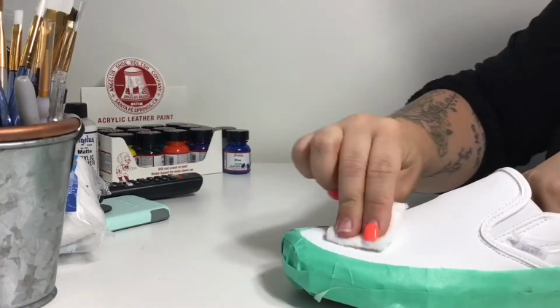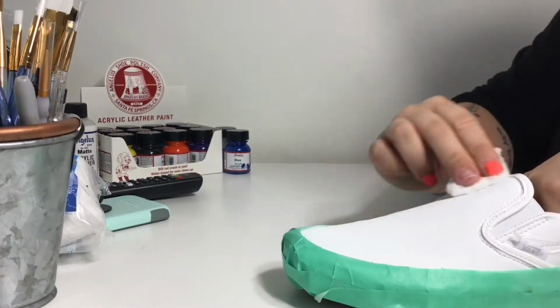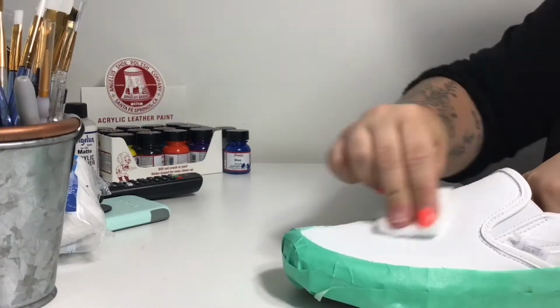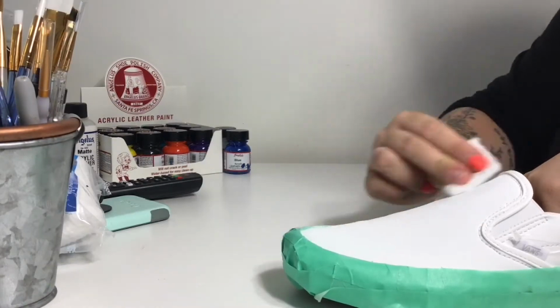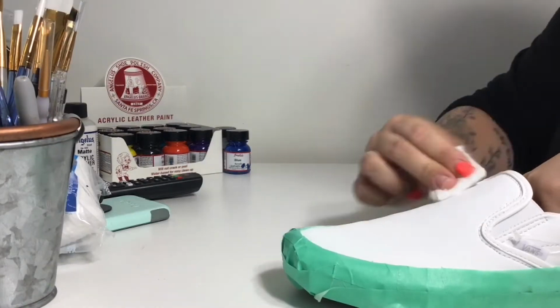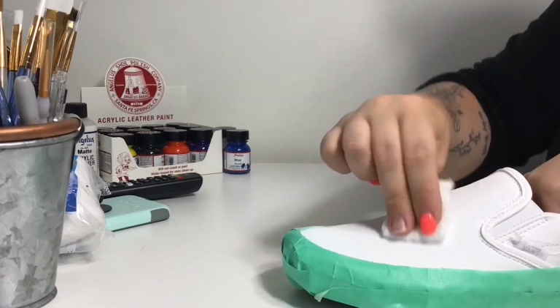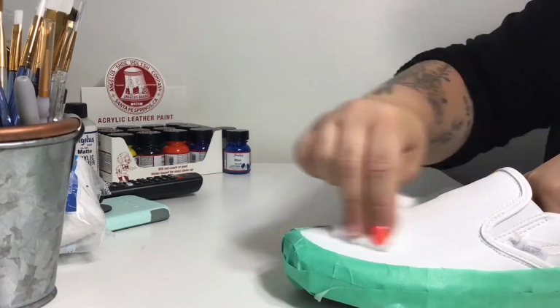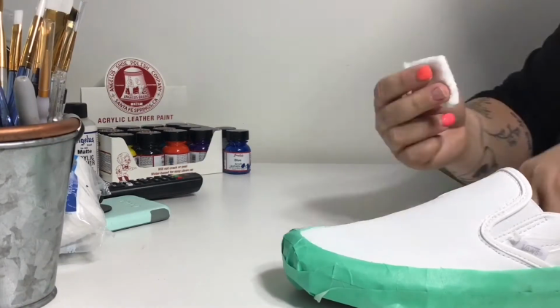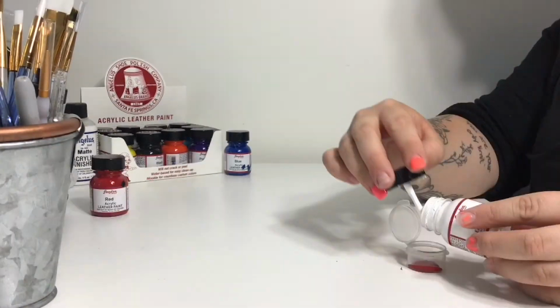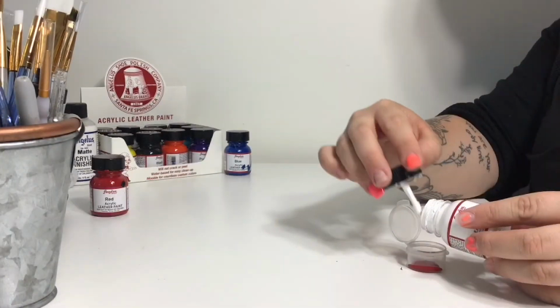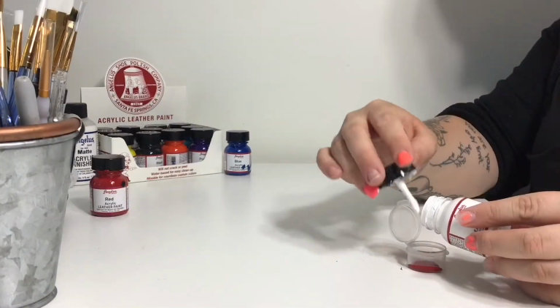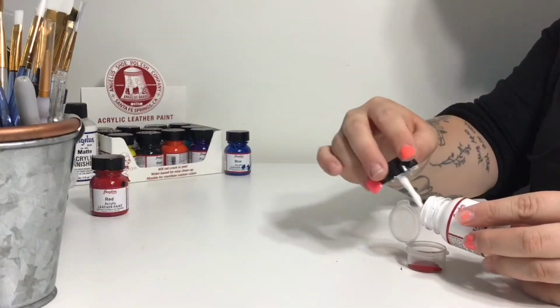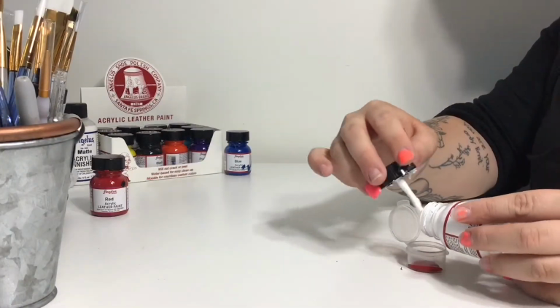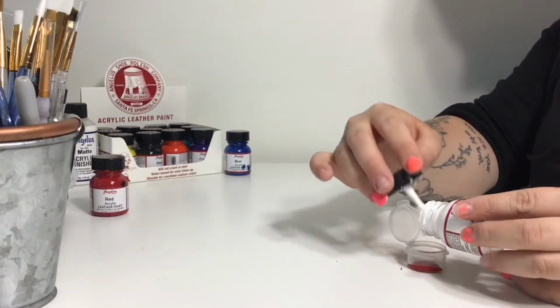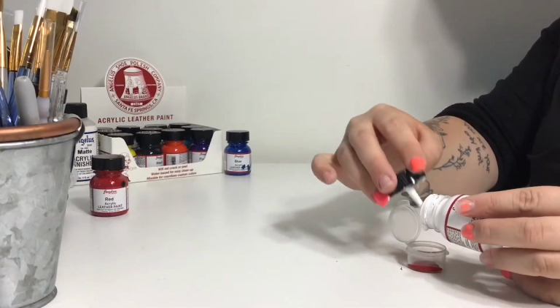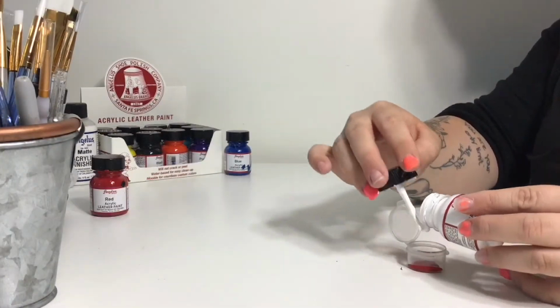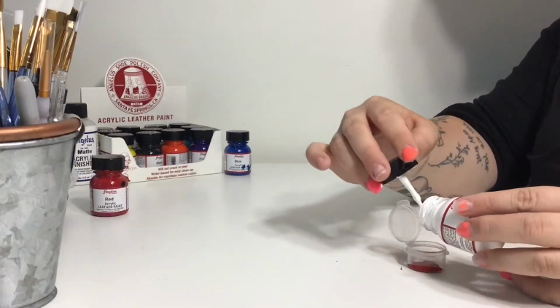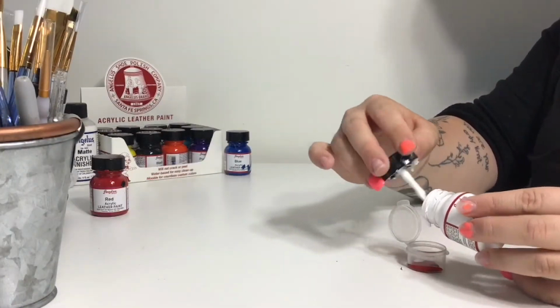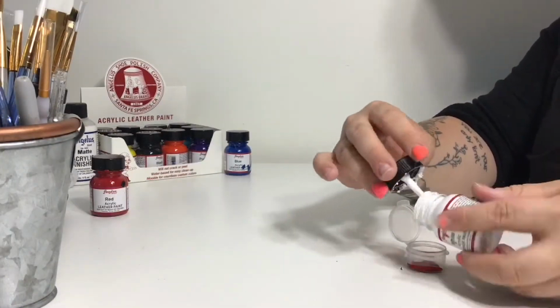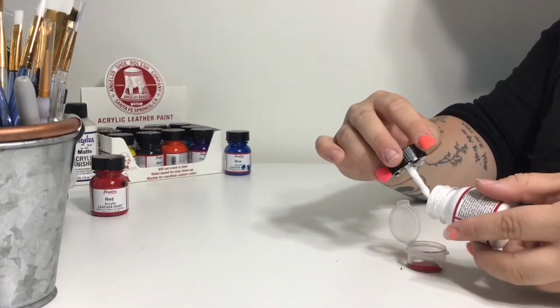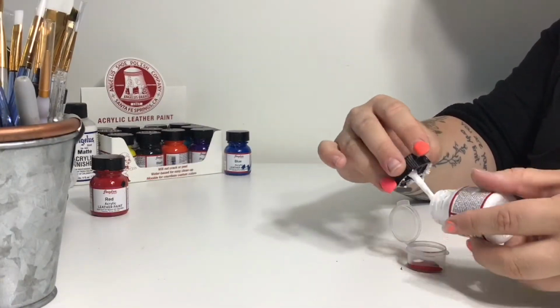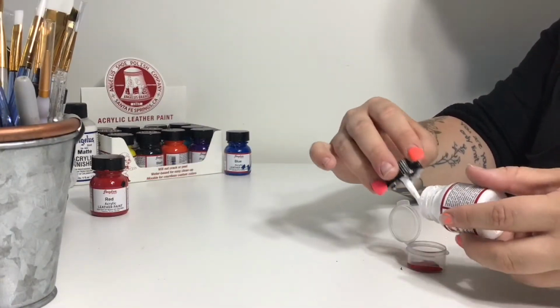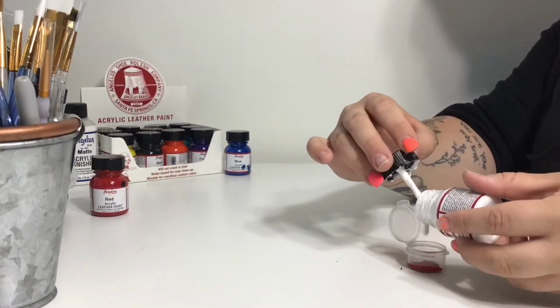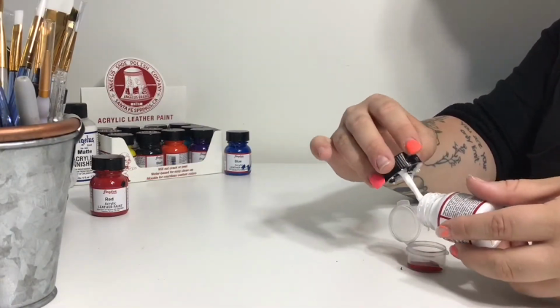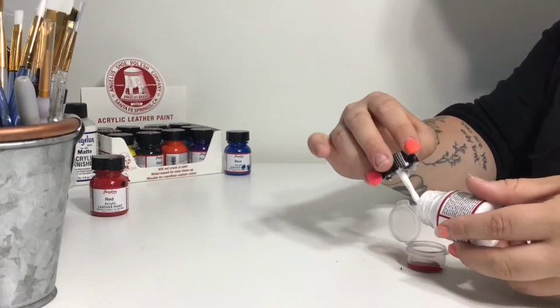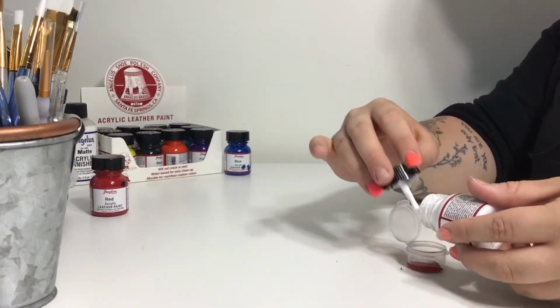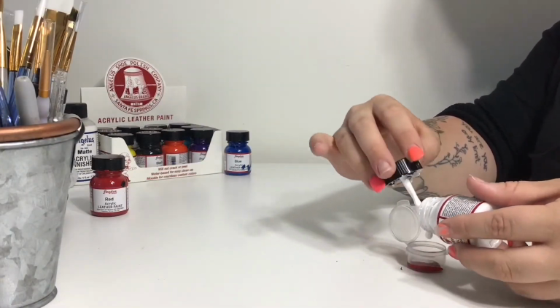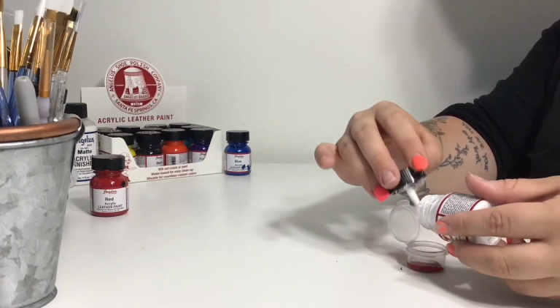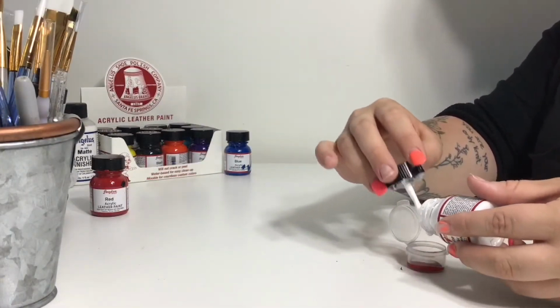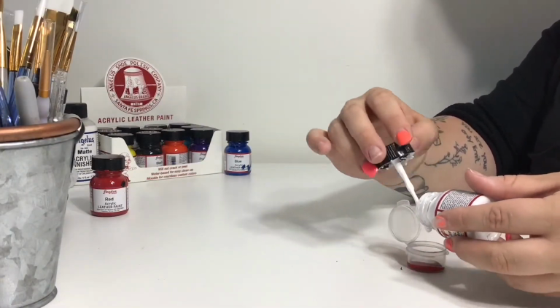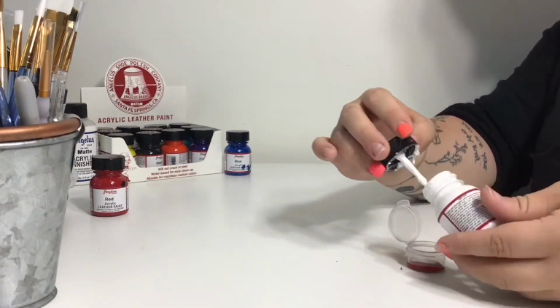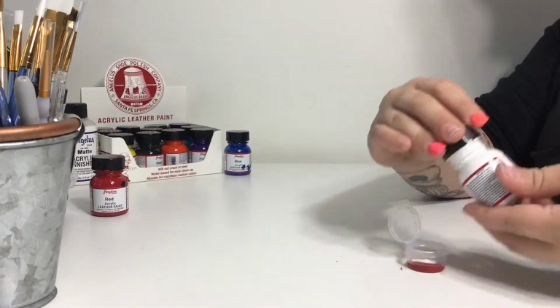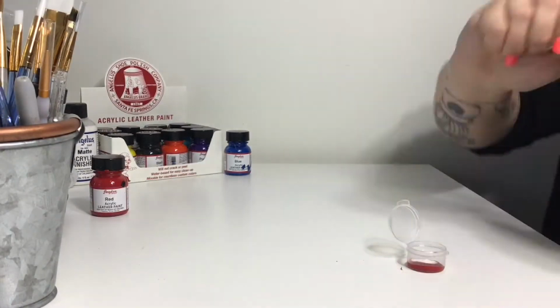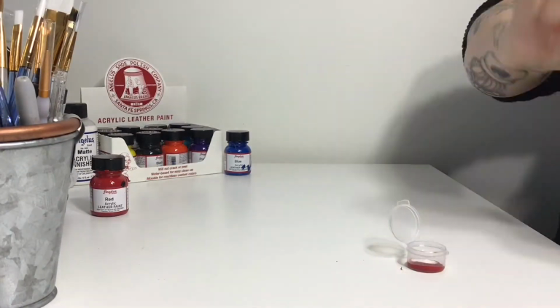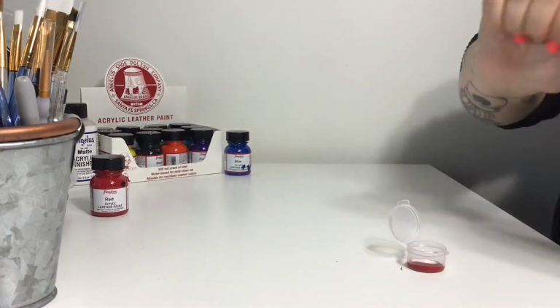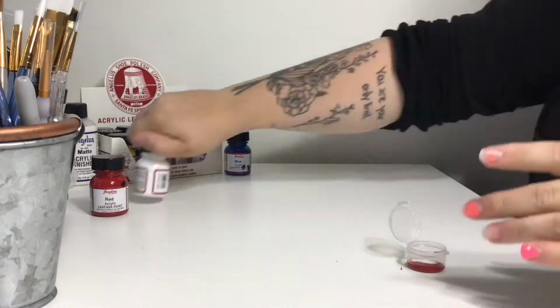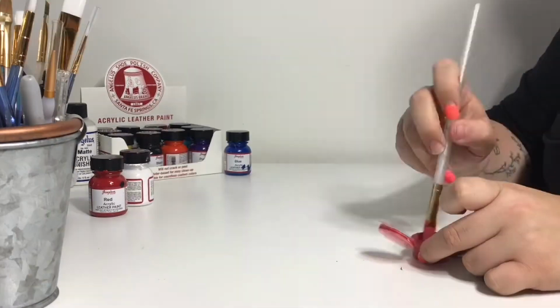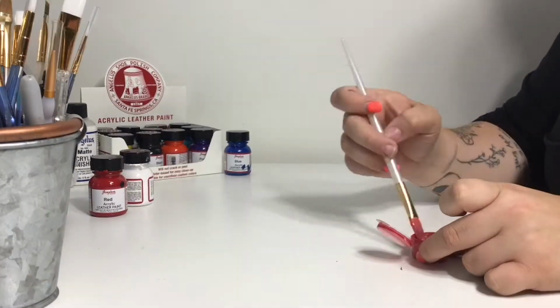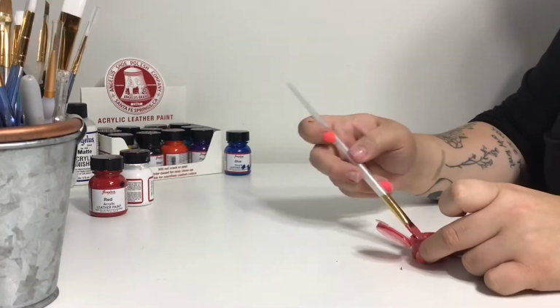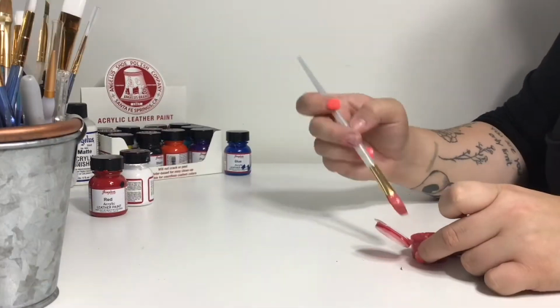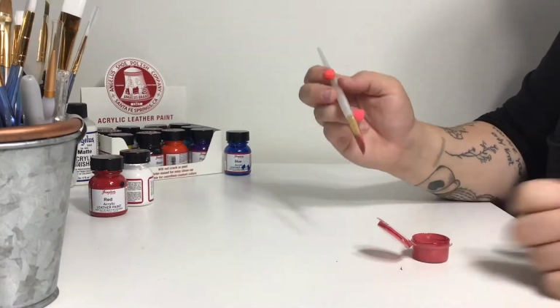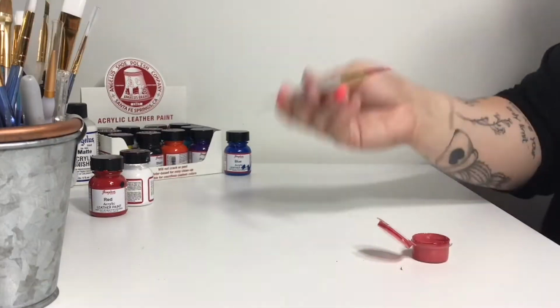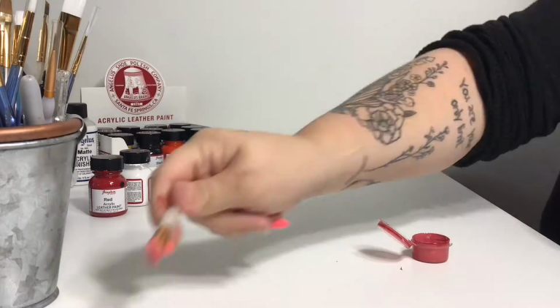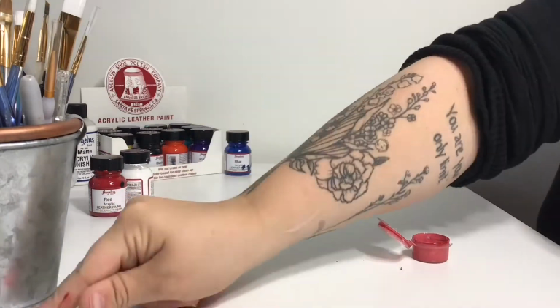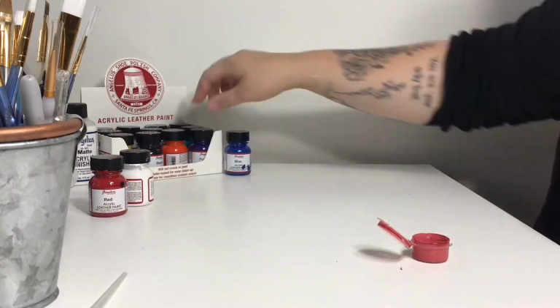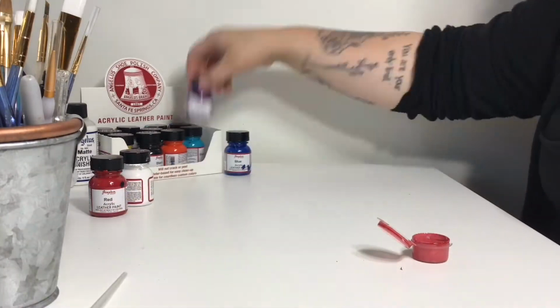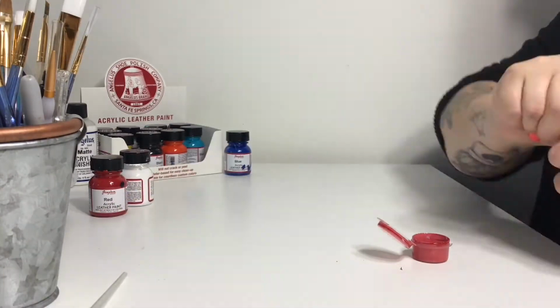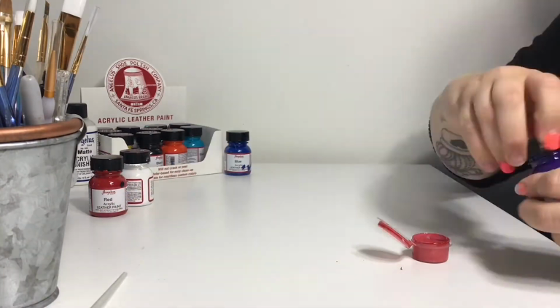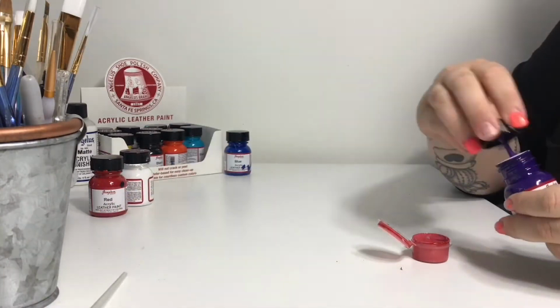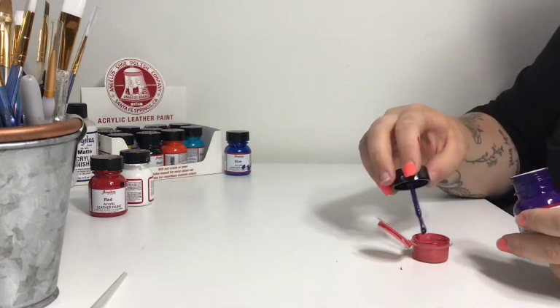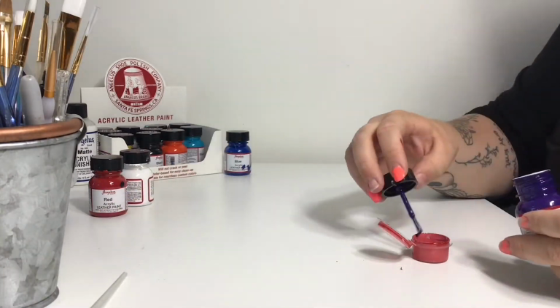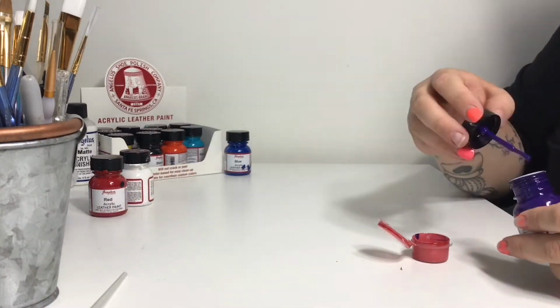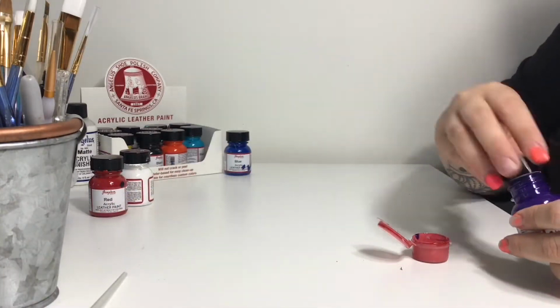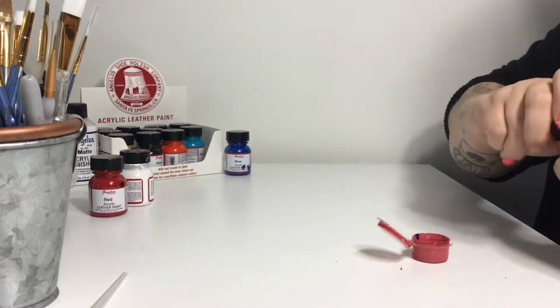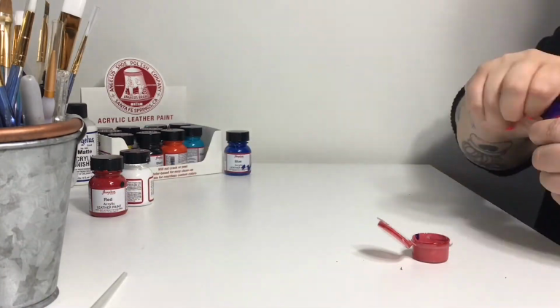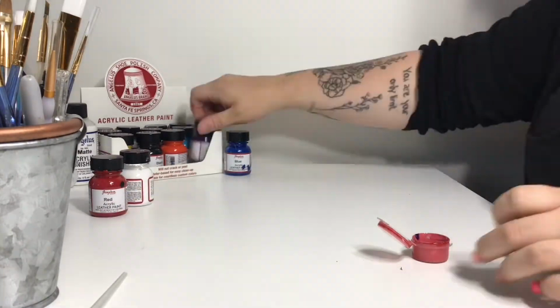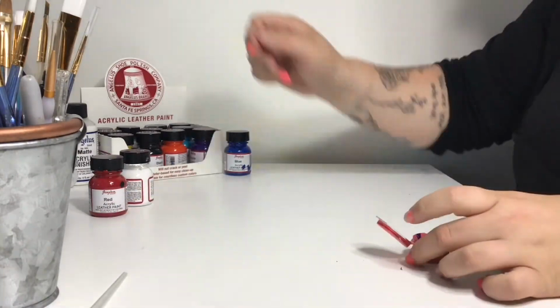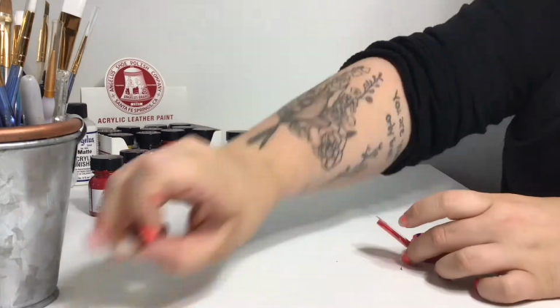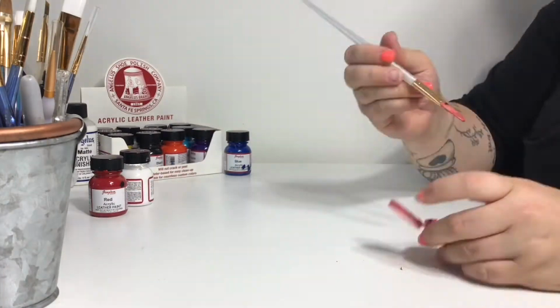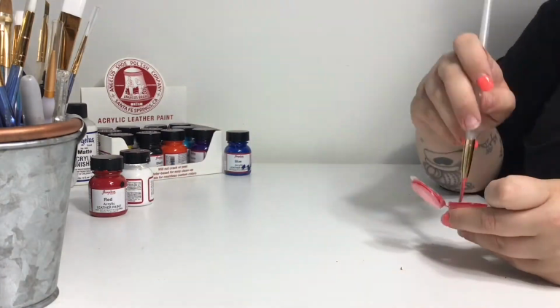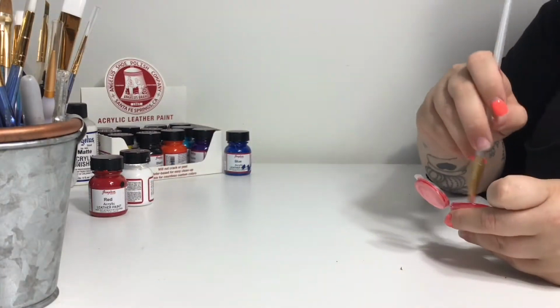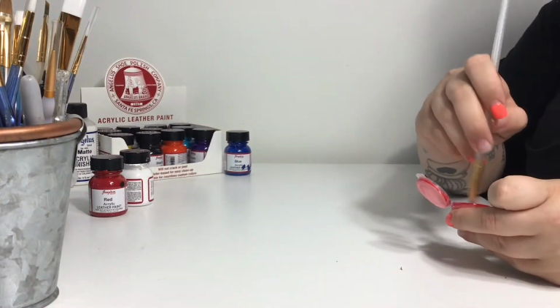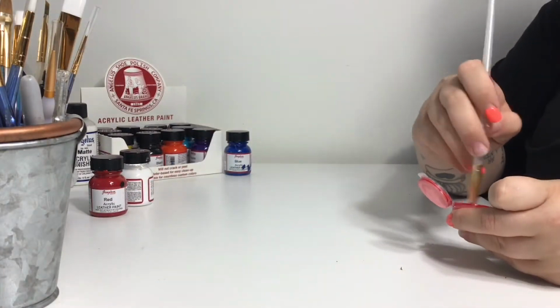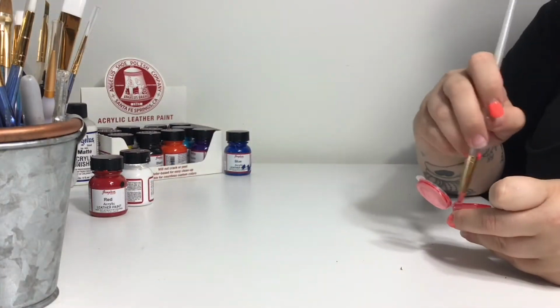To prep the shoe I just took off the factory finish with acetone, taped off the midsole, and drew on my design.